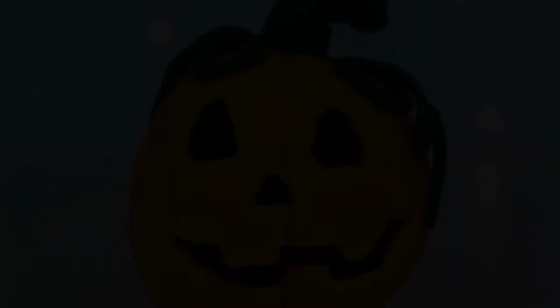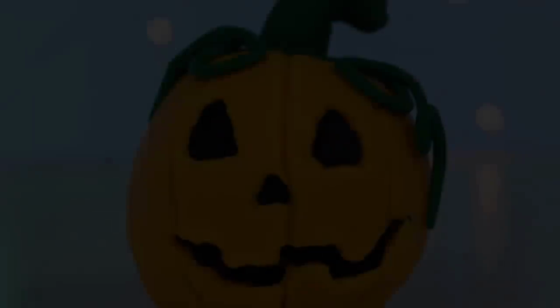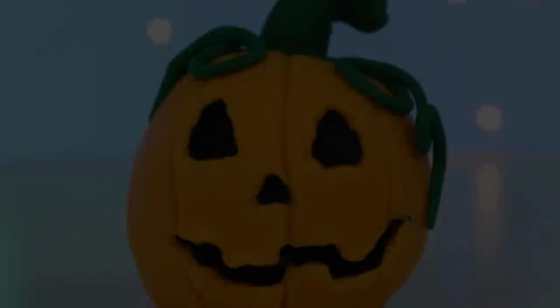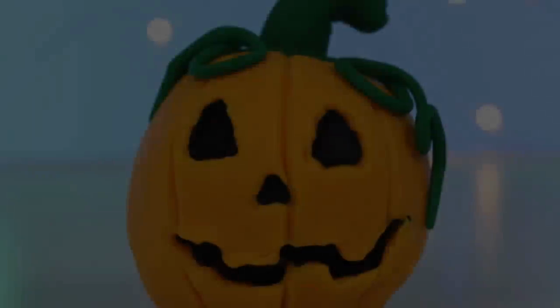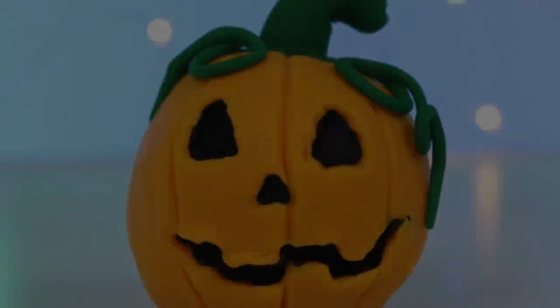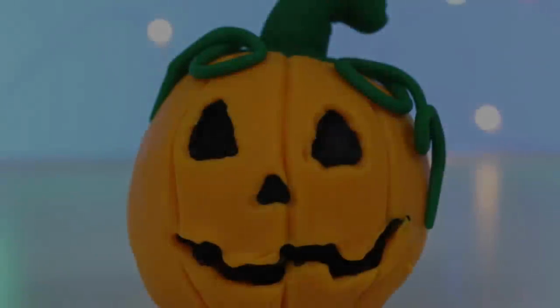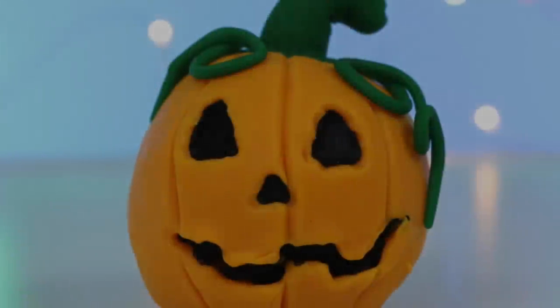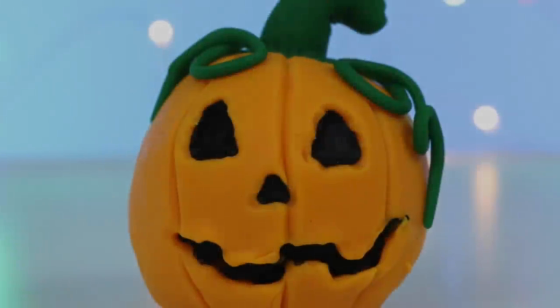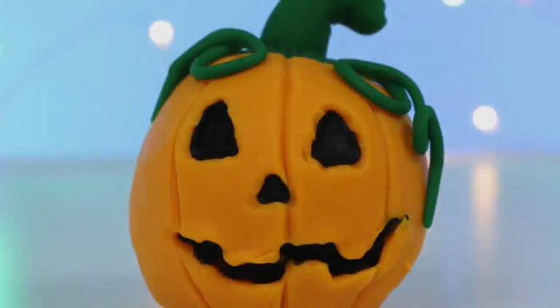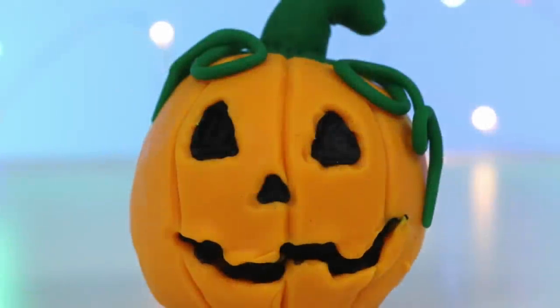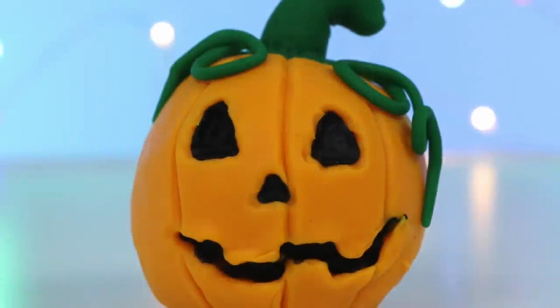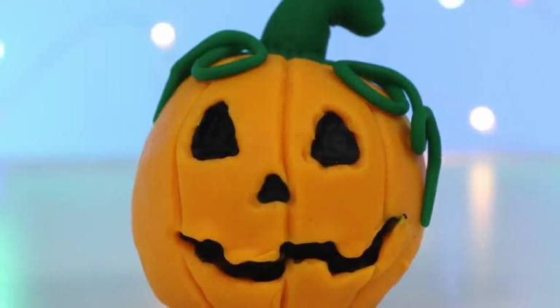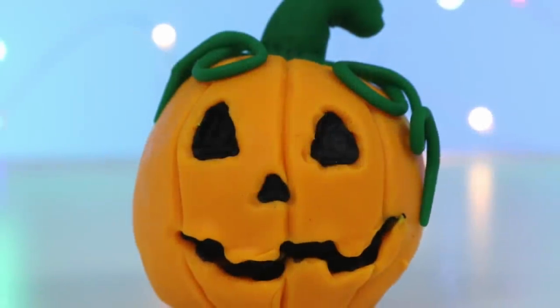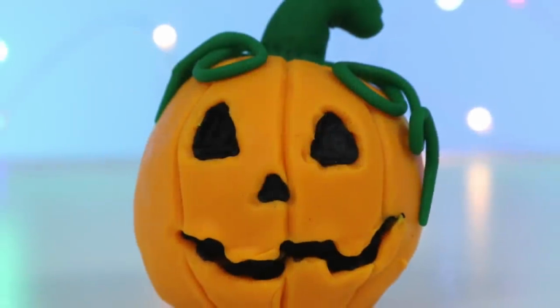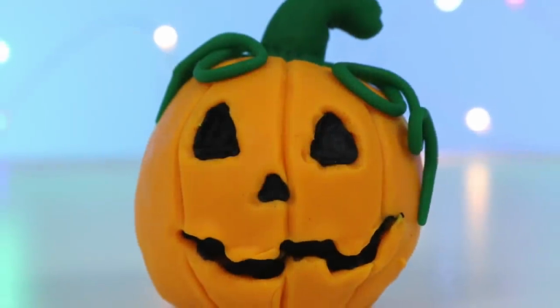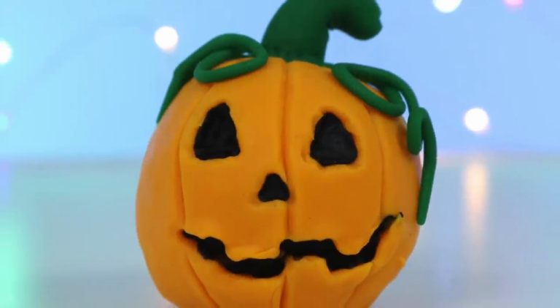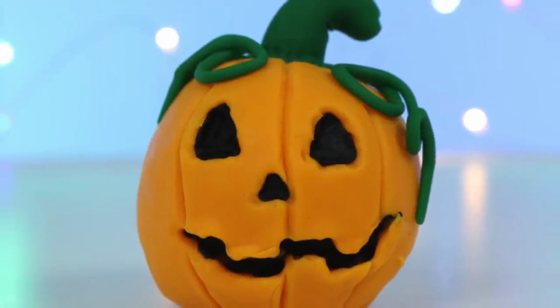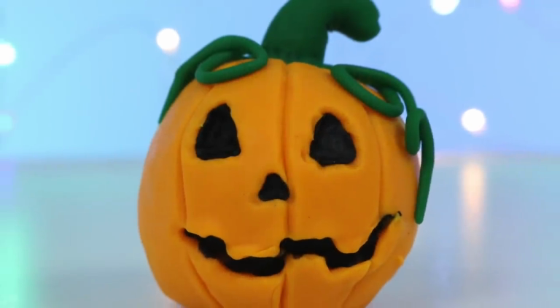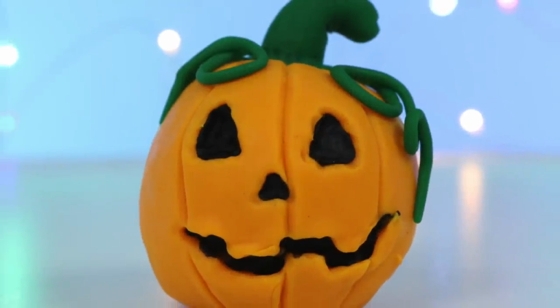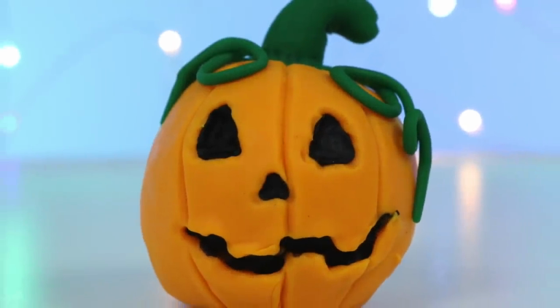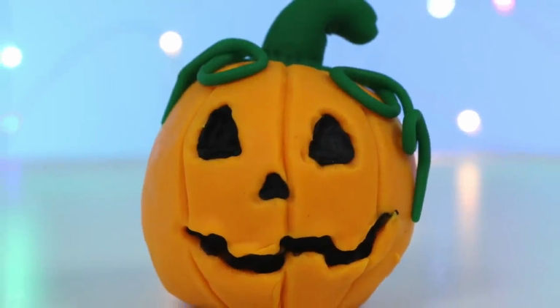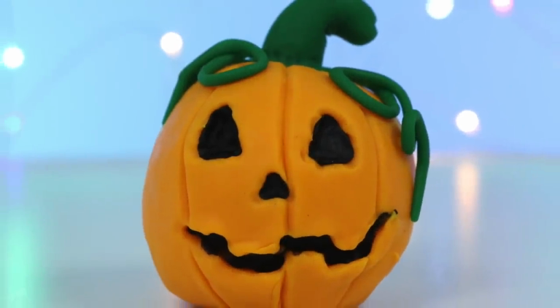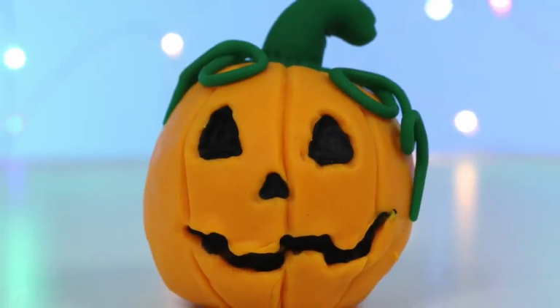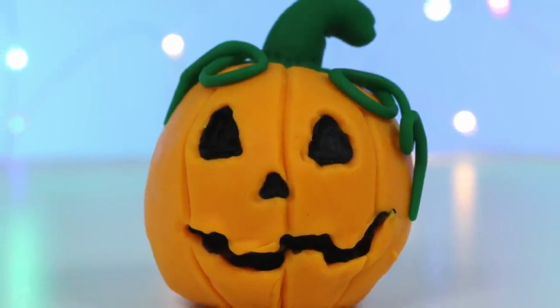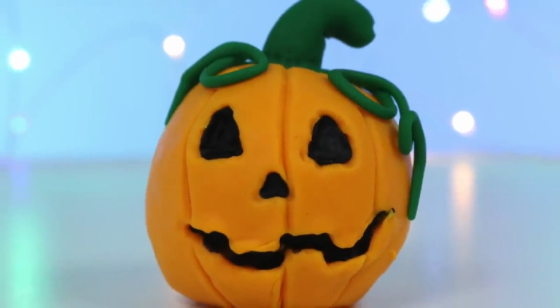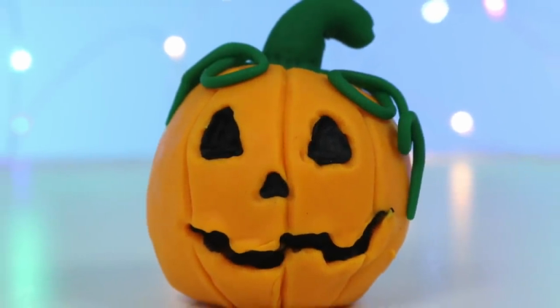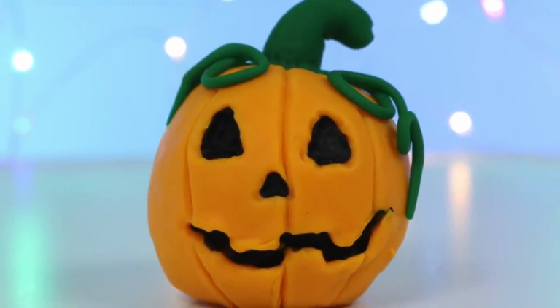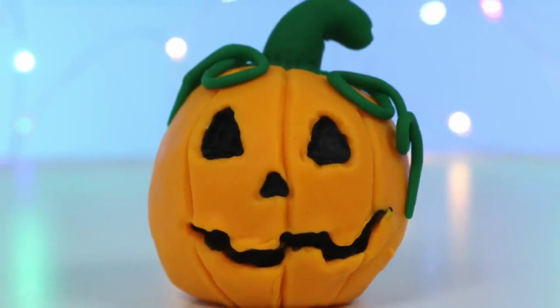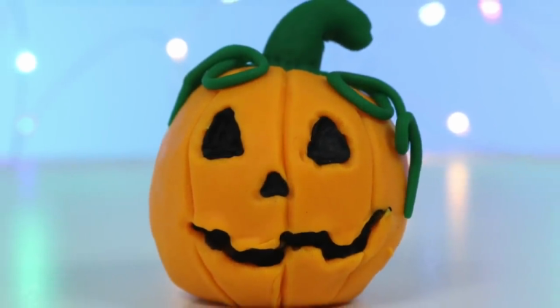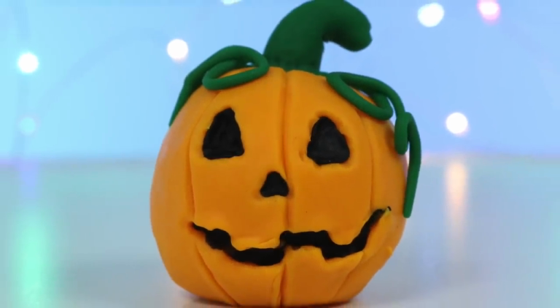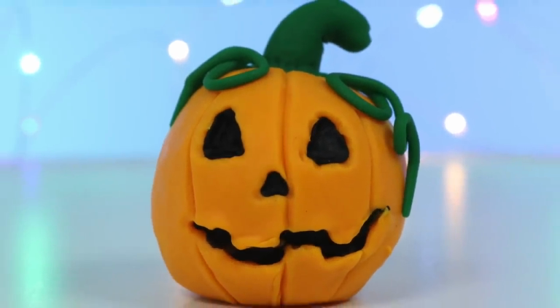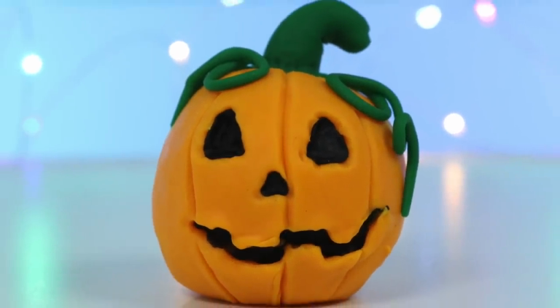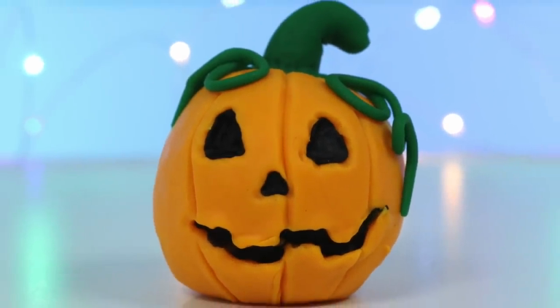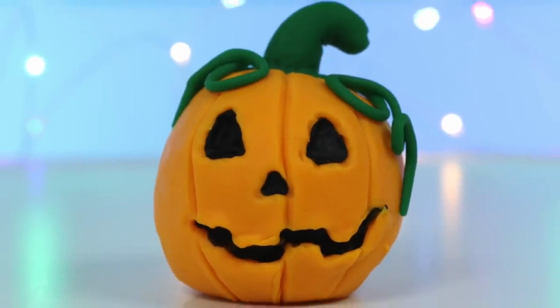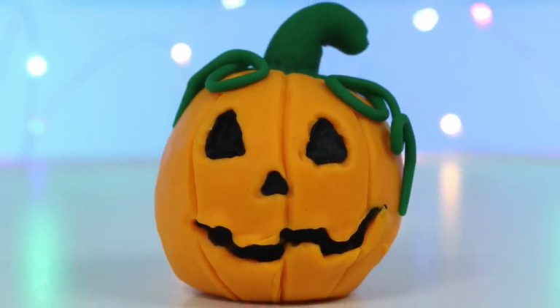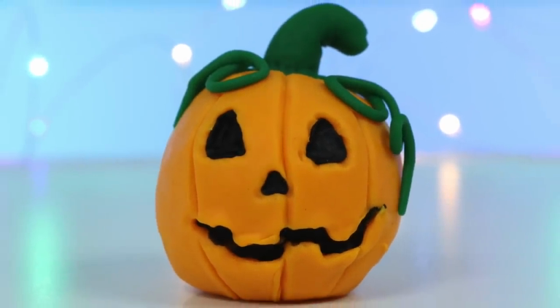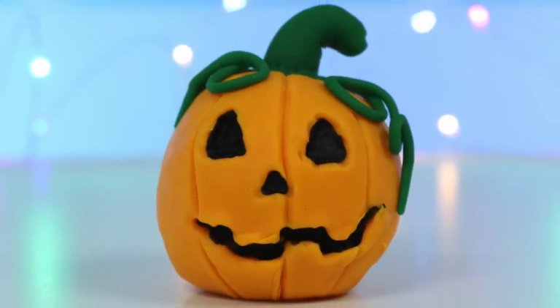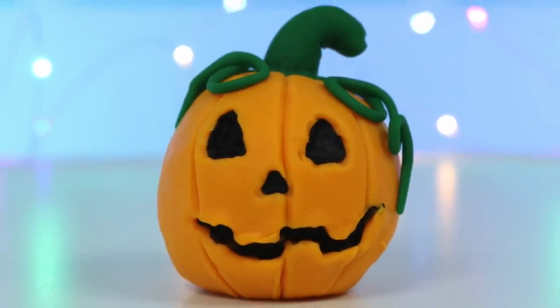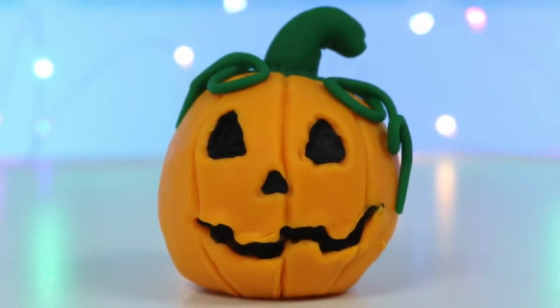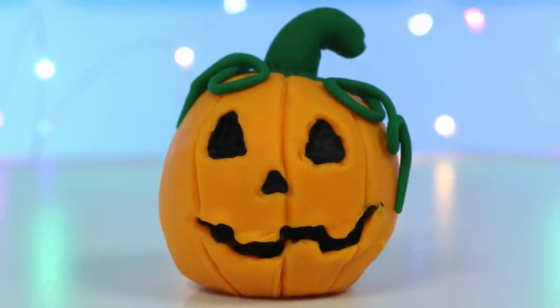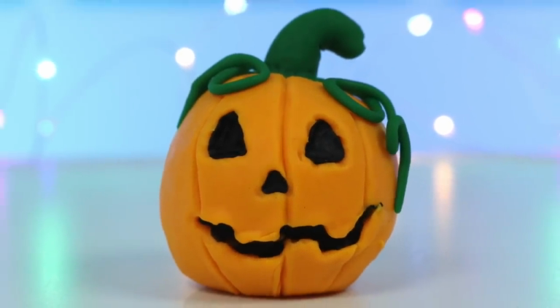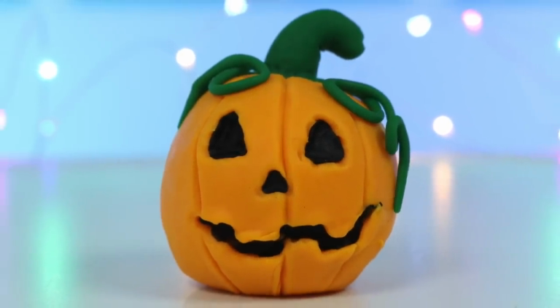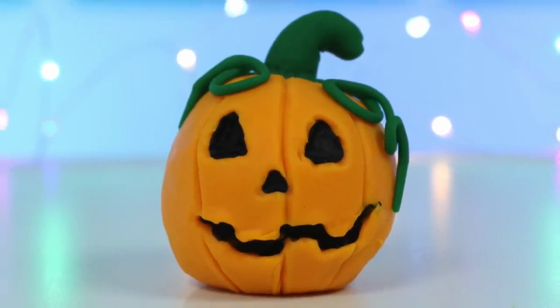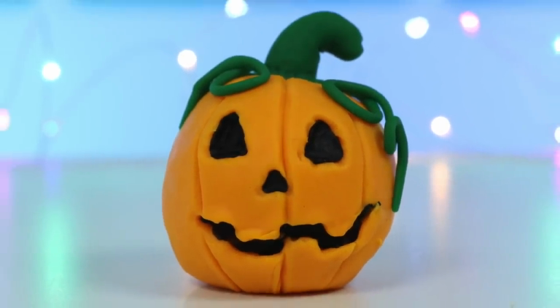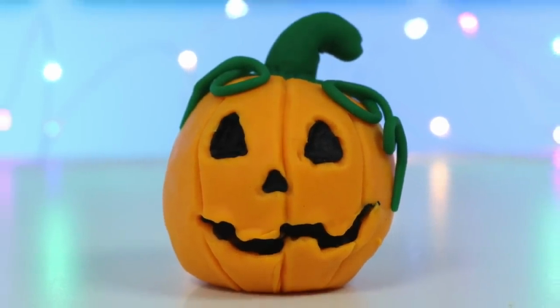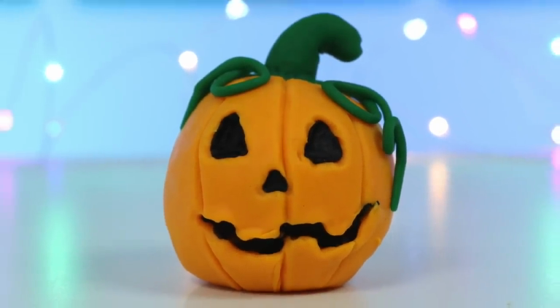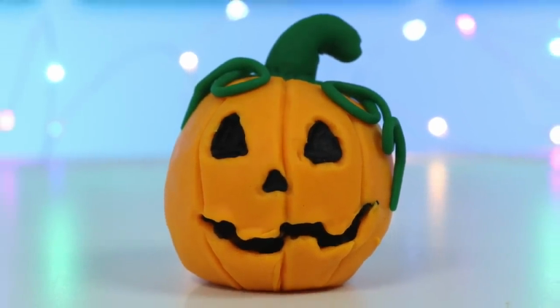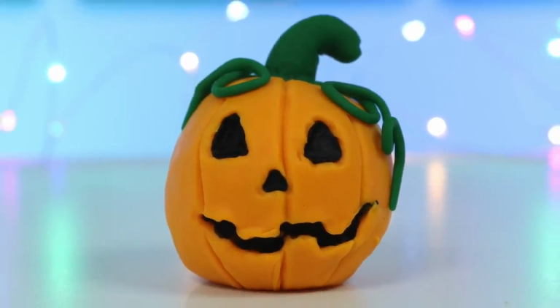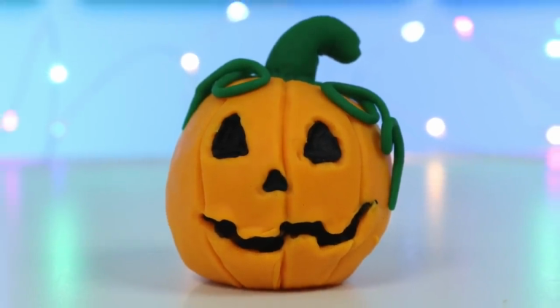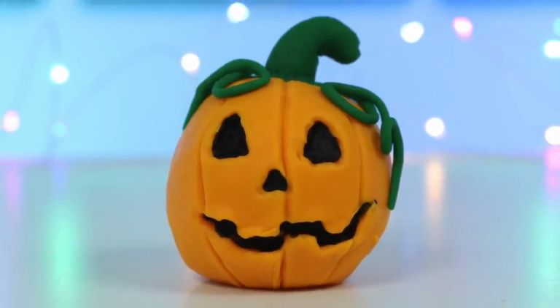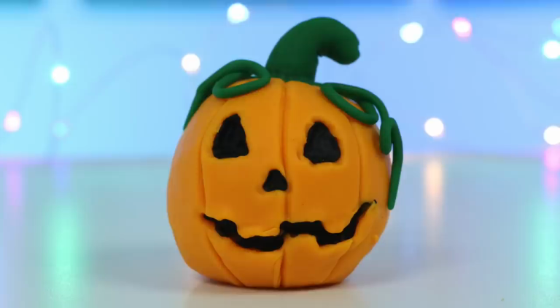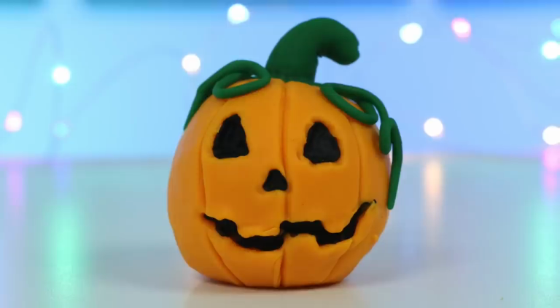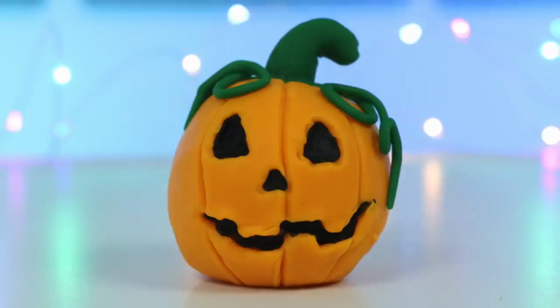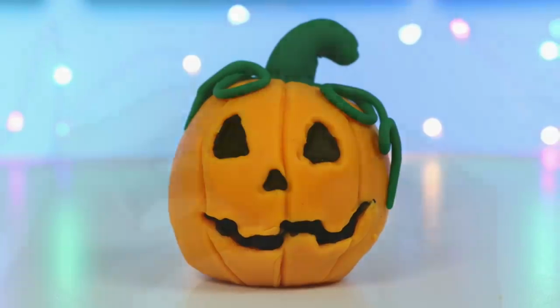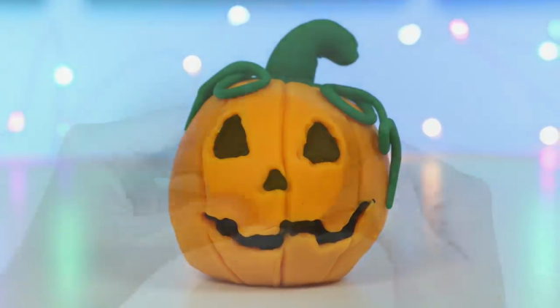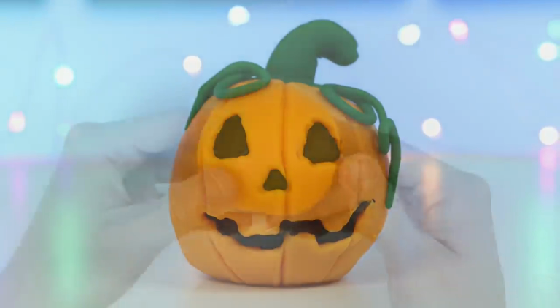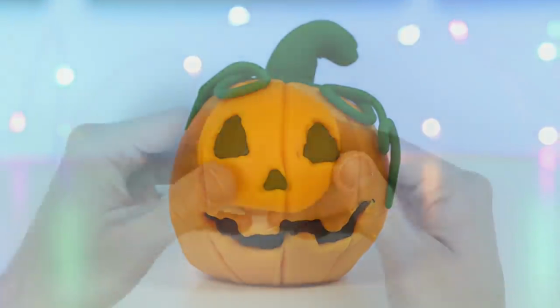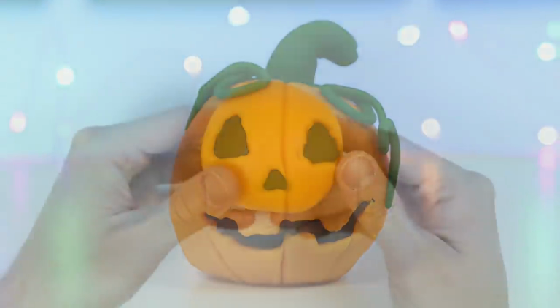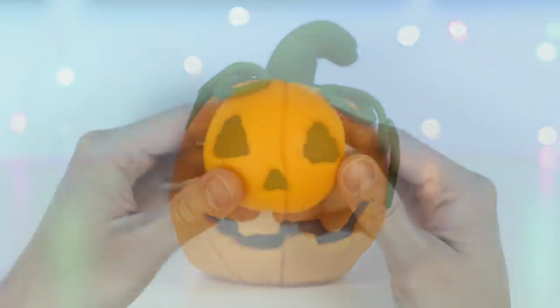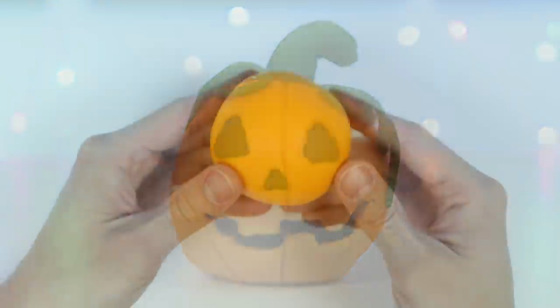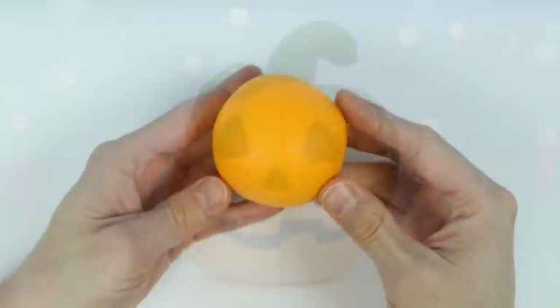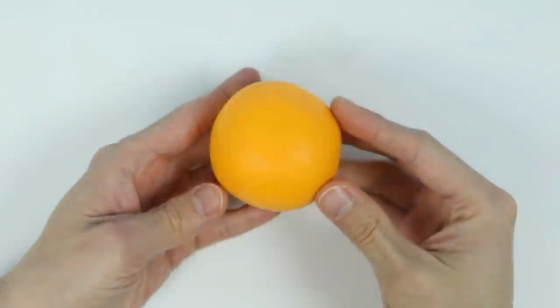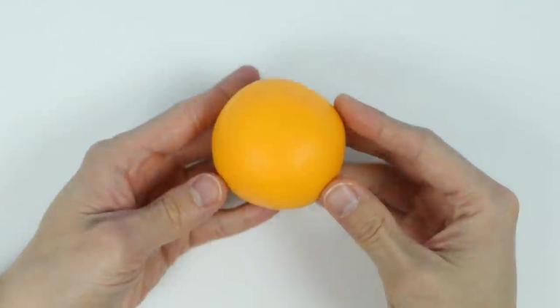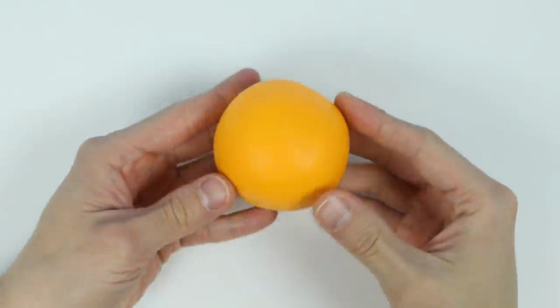Hey everyone, welcome back to Wasmer Kids. Today, we'll be showing you how to make a simple jack-o'-lantern using Play-Doh.